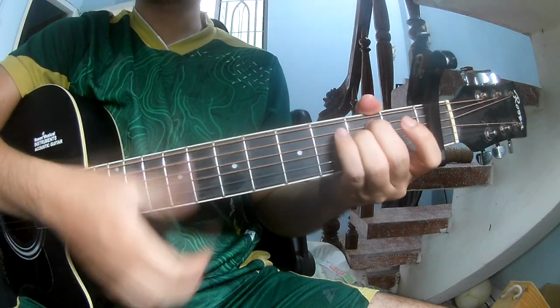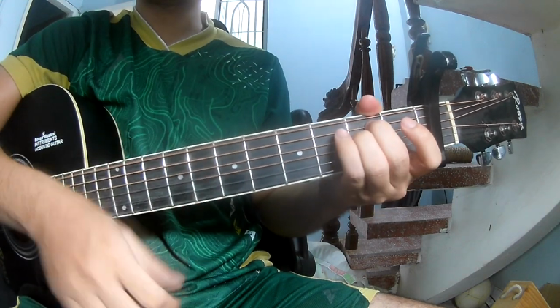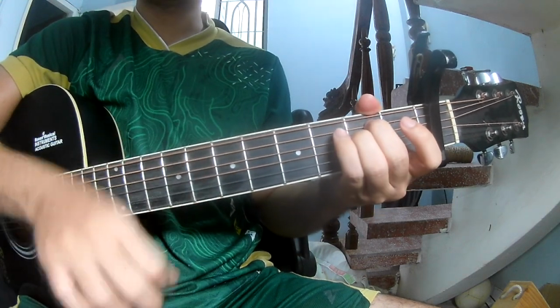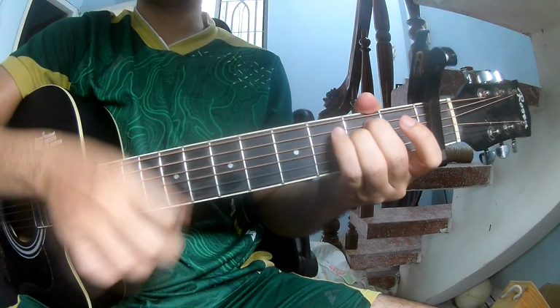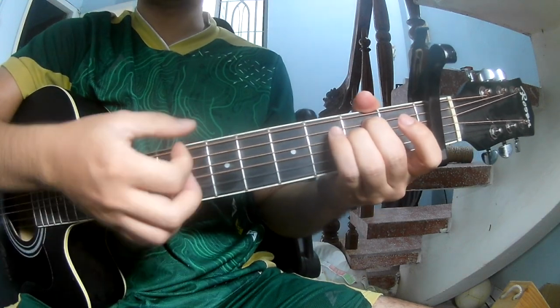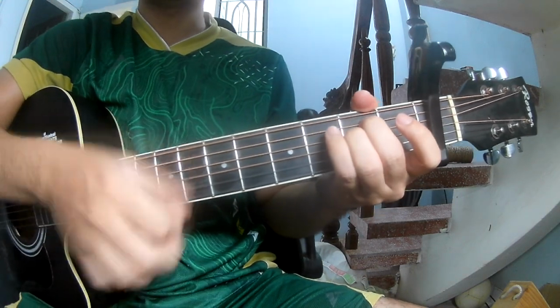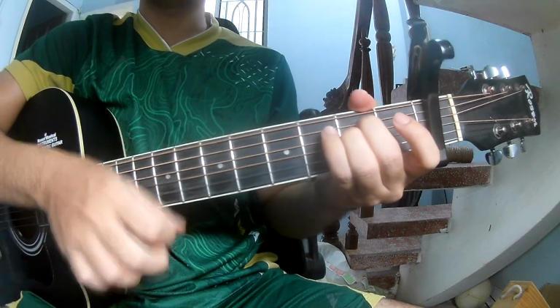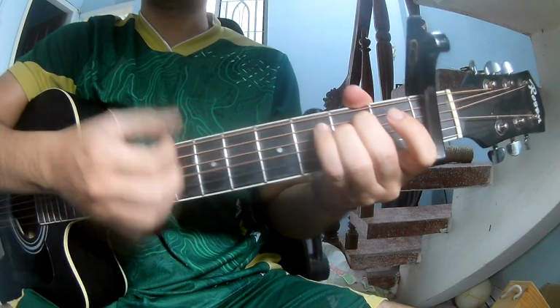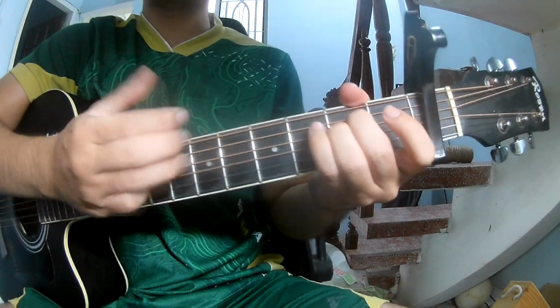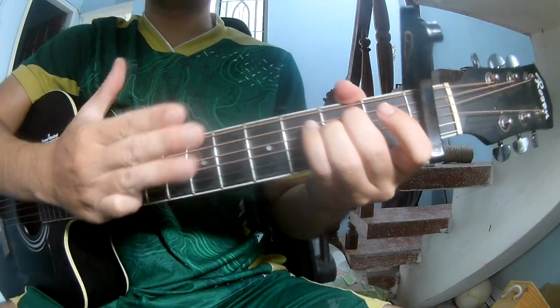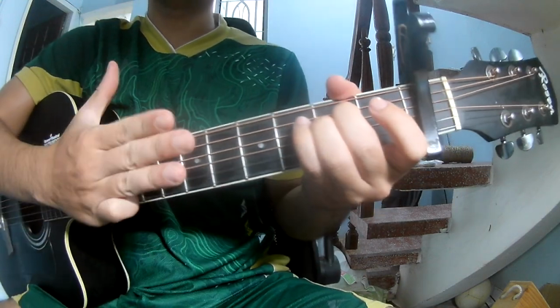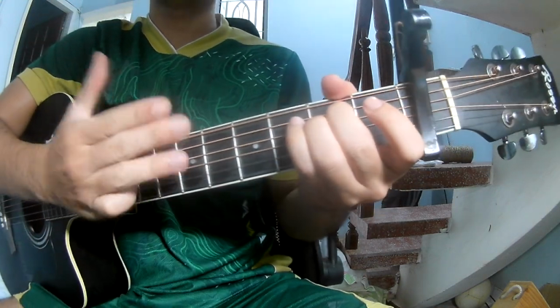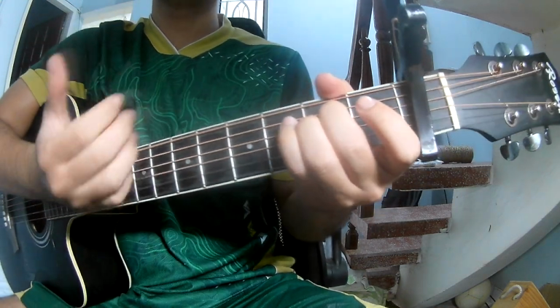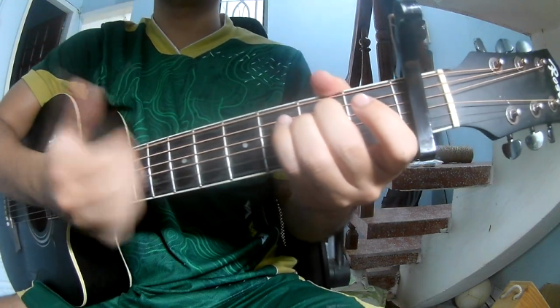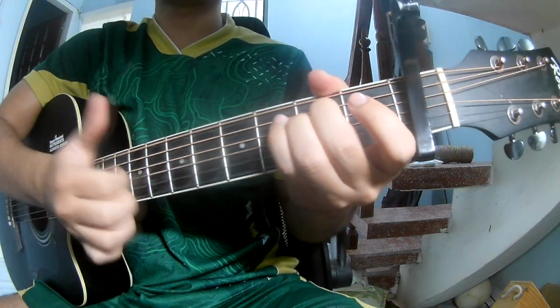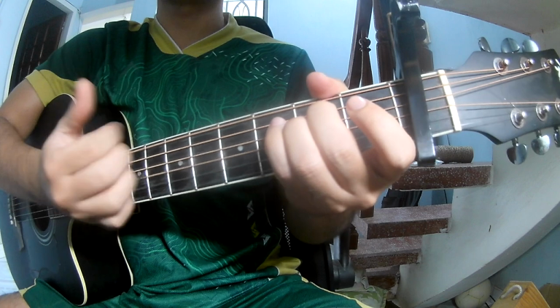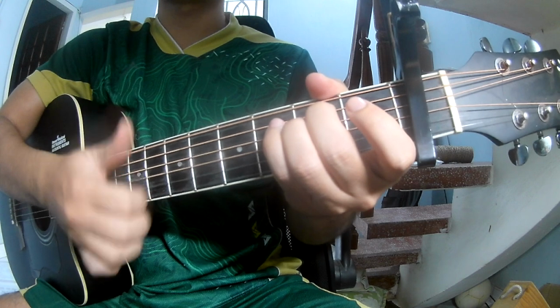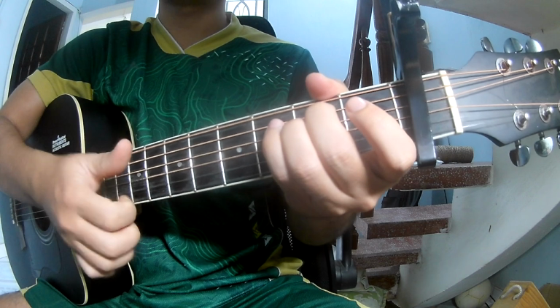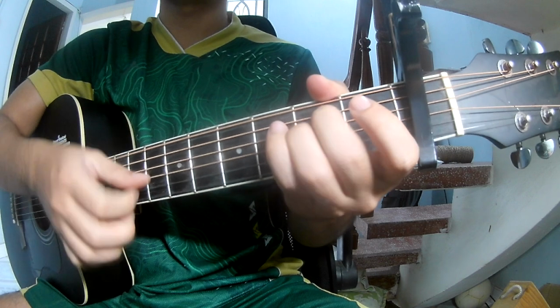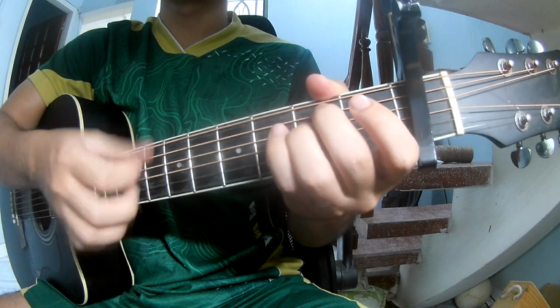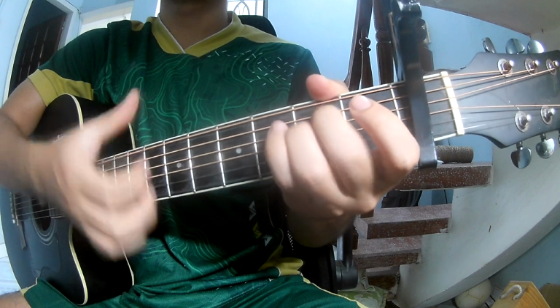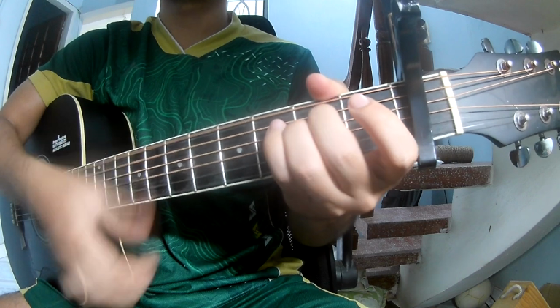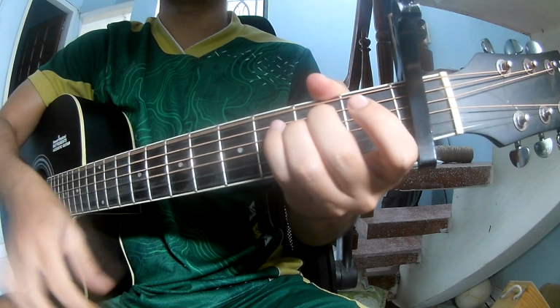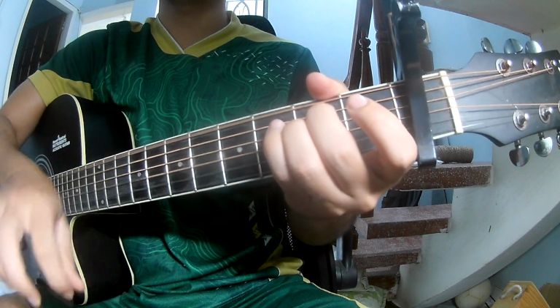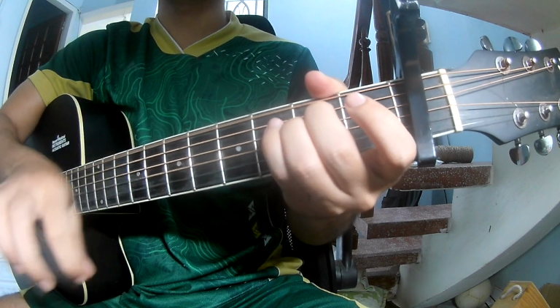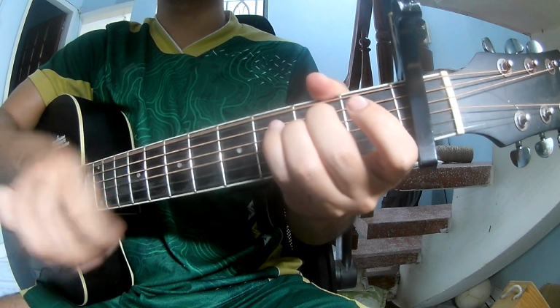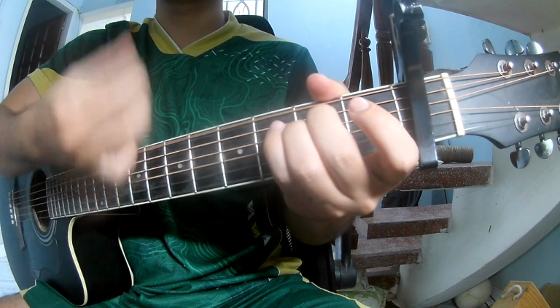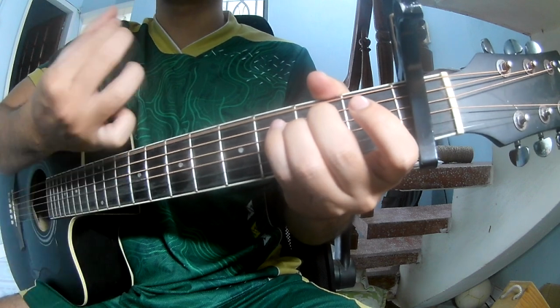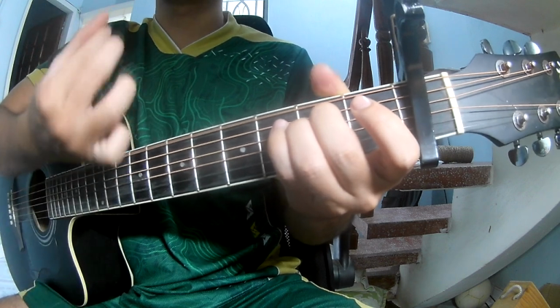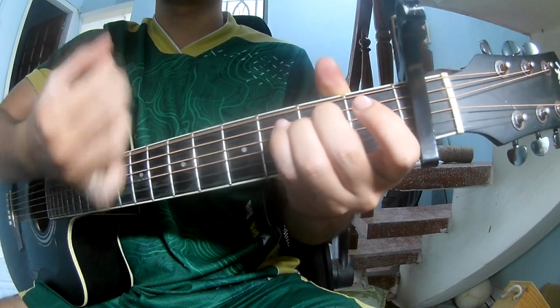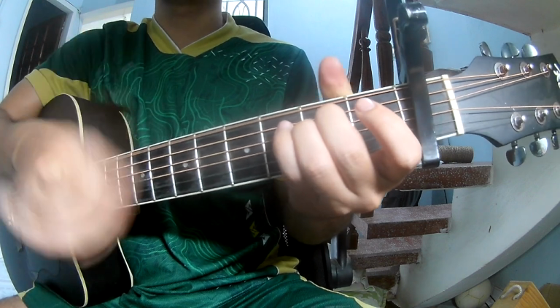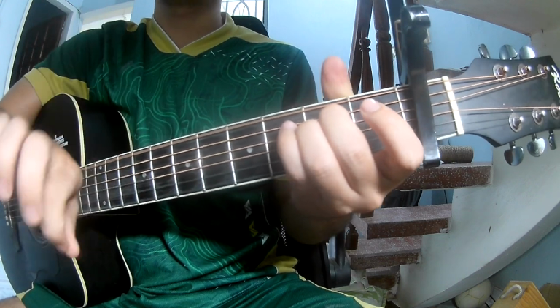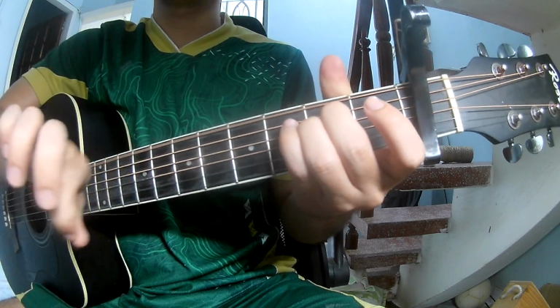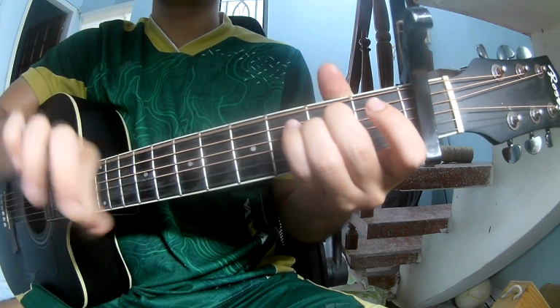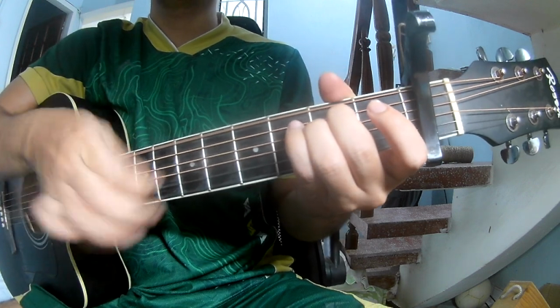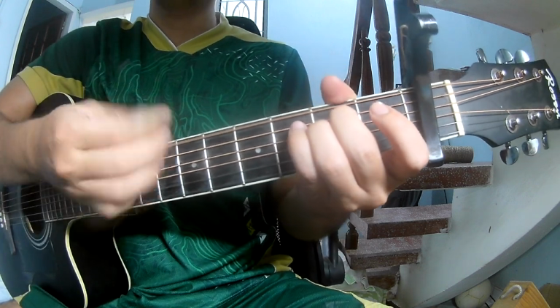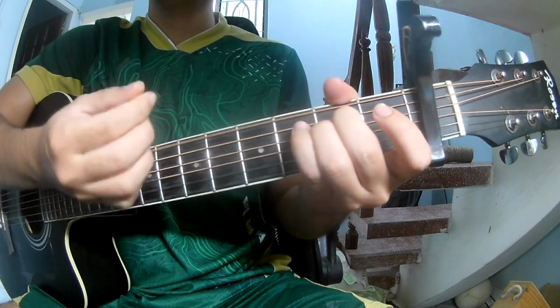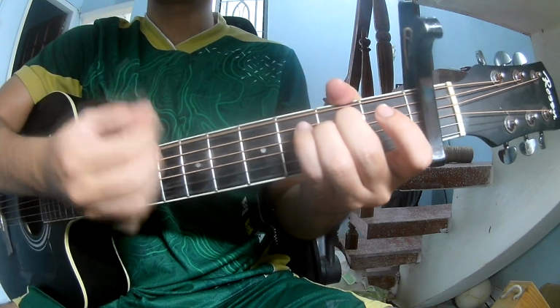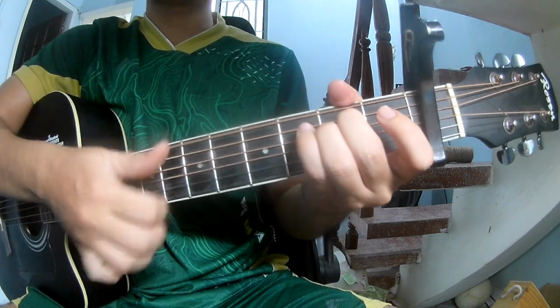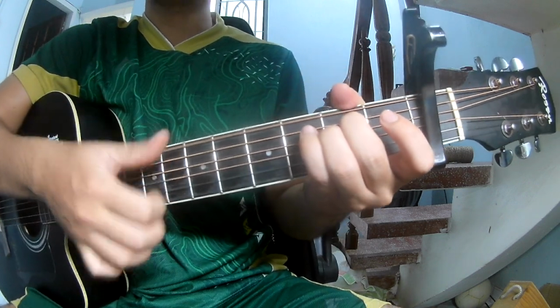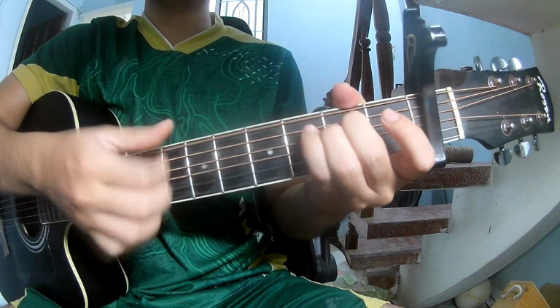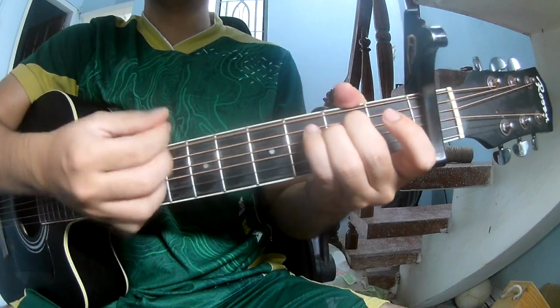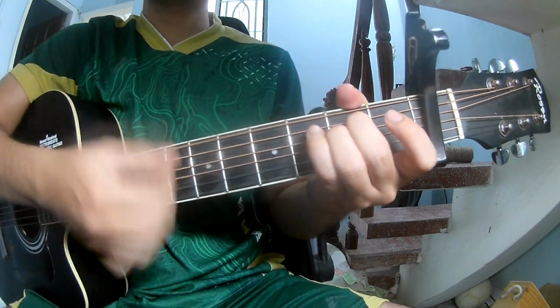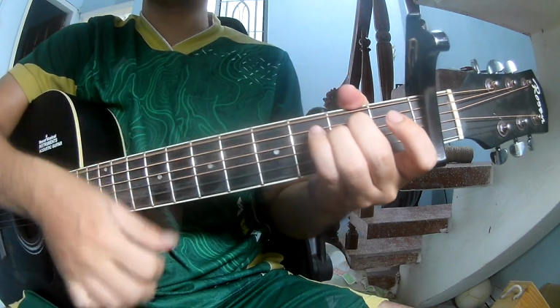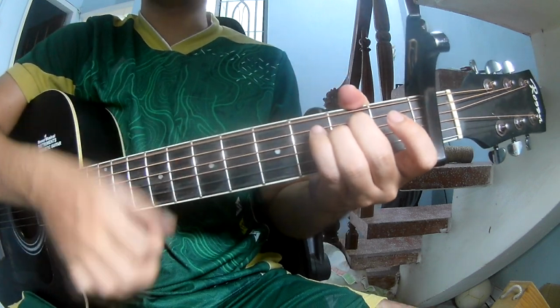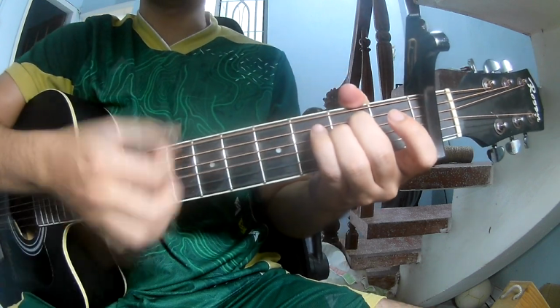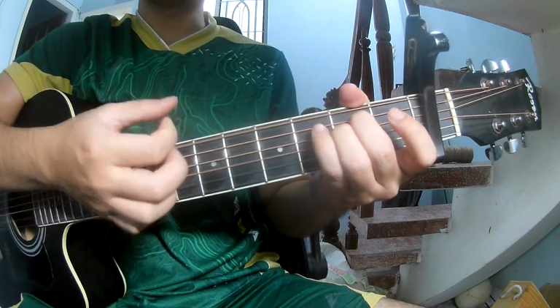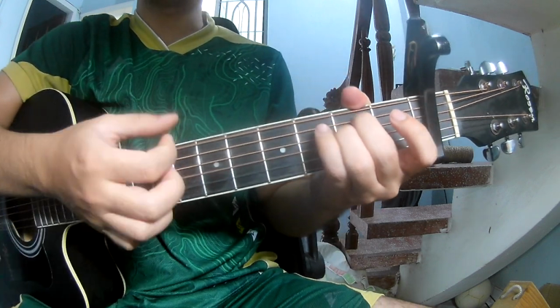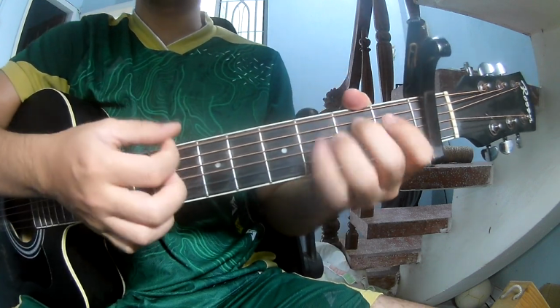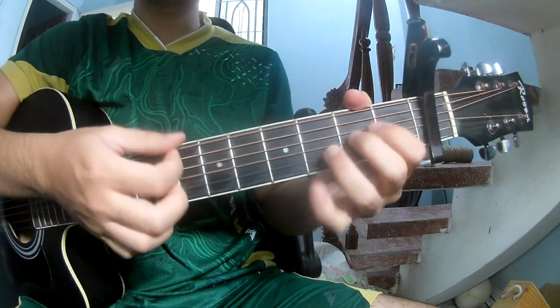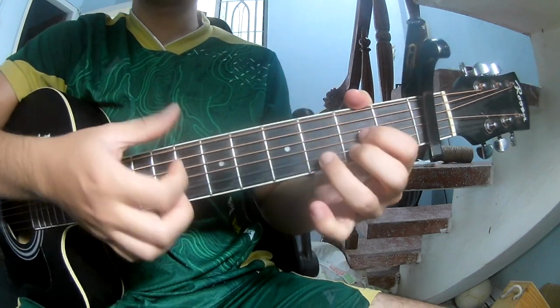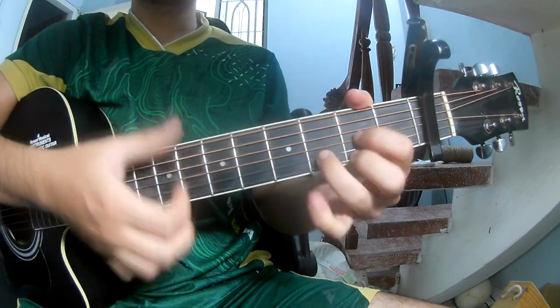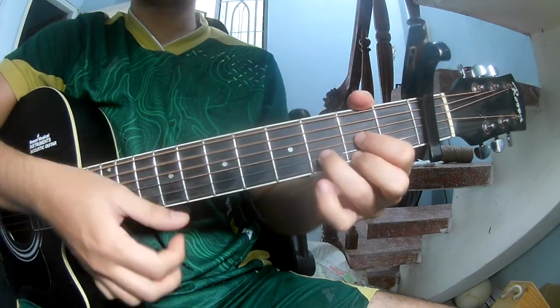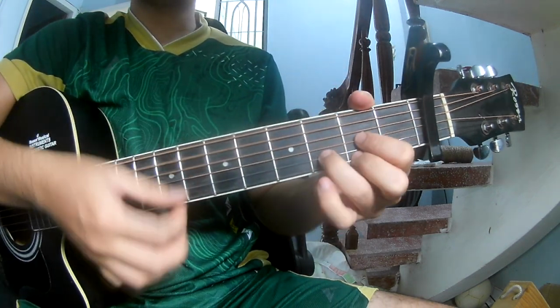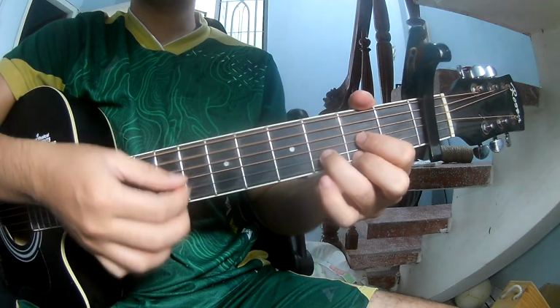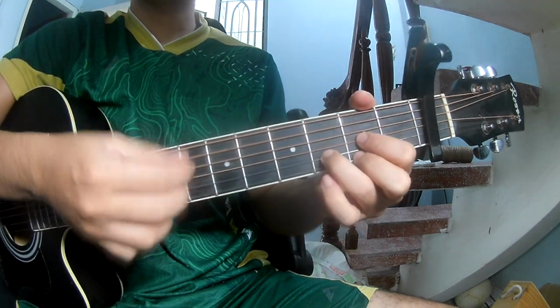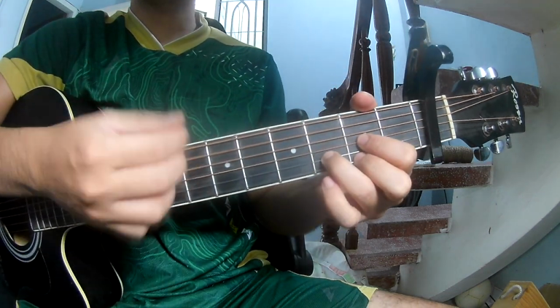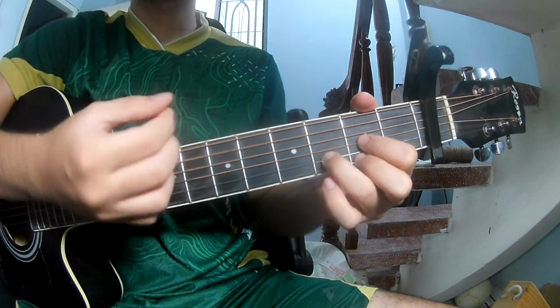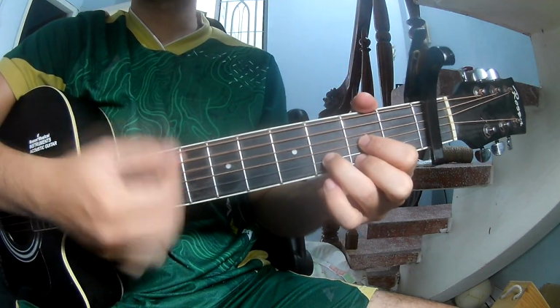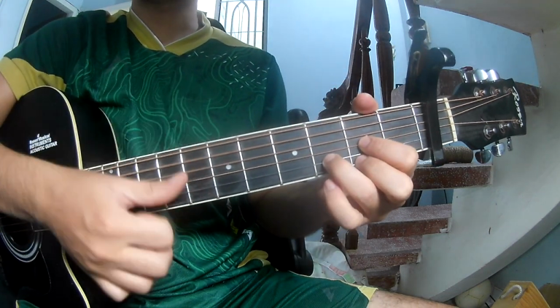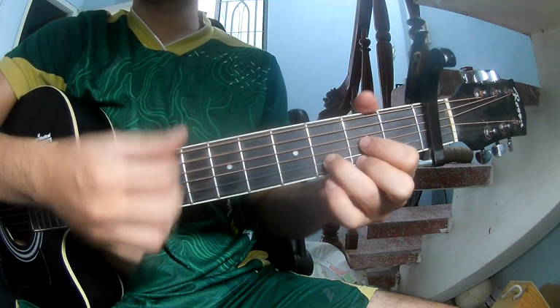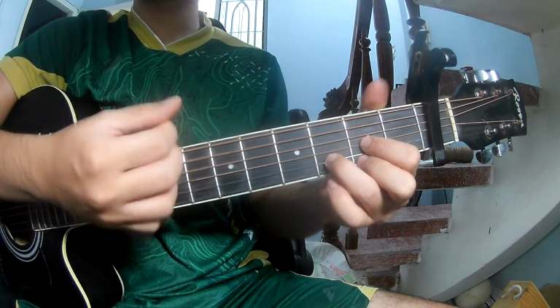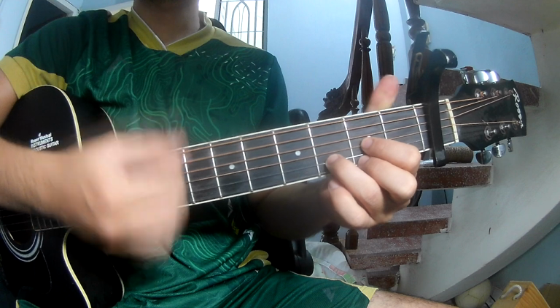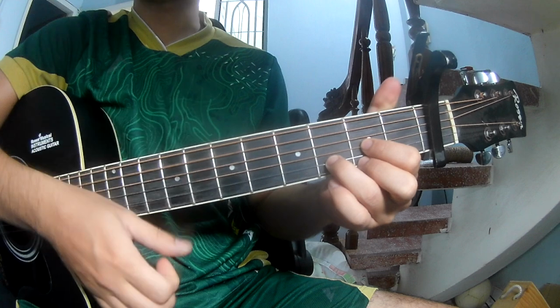The strumming pattern is: T, T, Up, Up, T, T, T — then T, T, Up, T, T, T, Up.